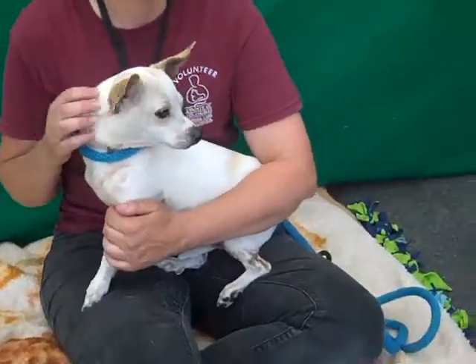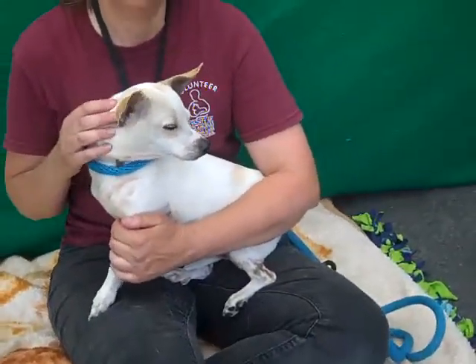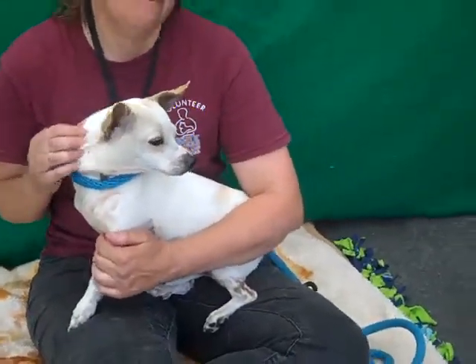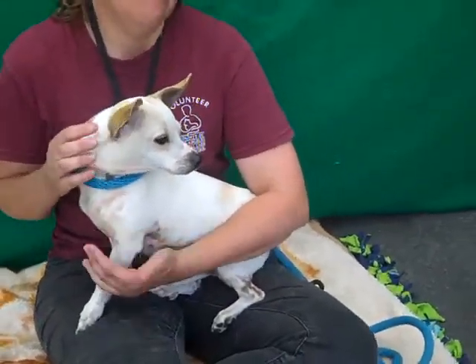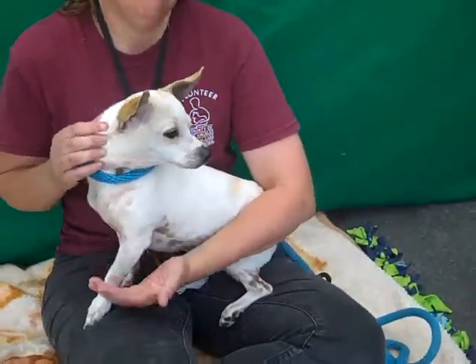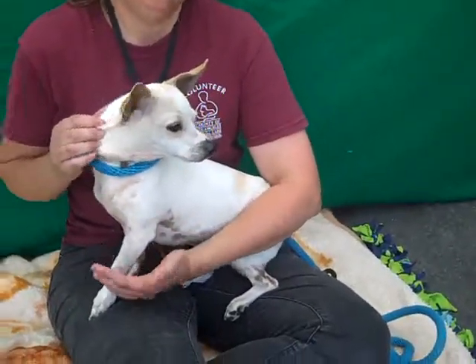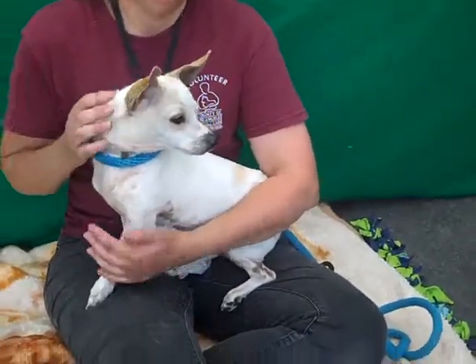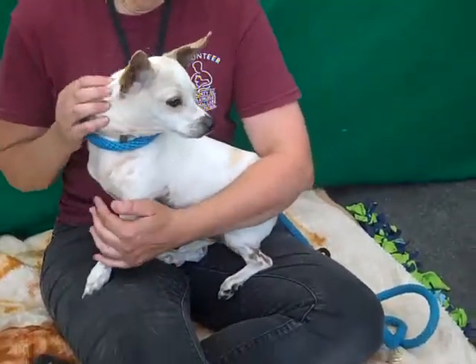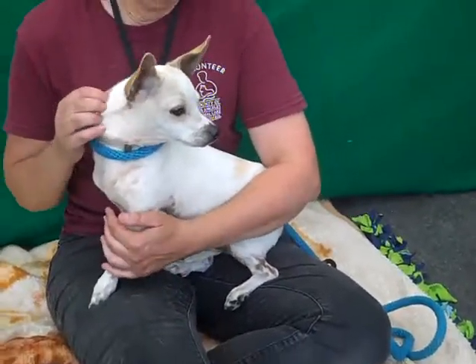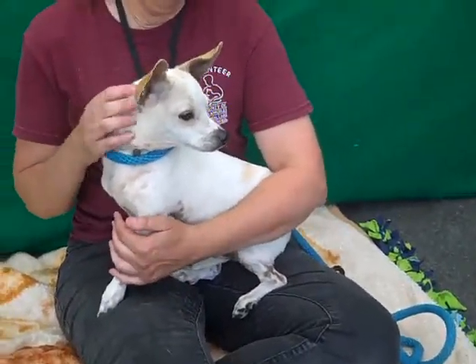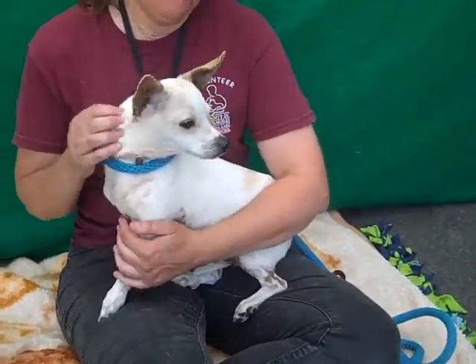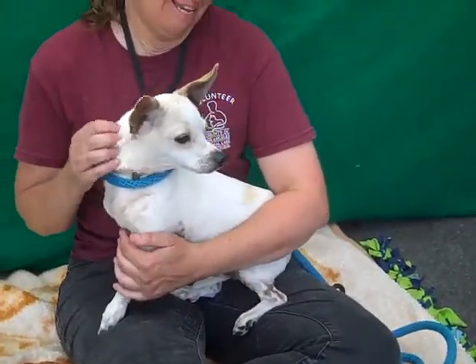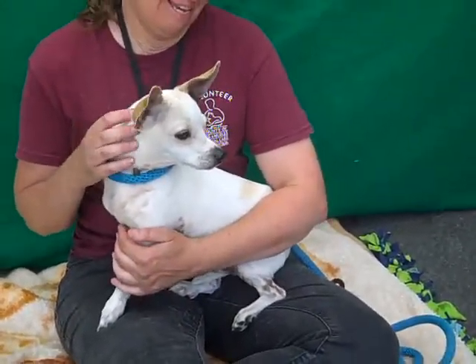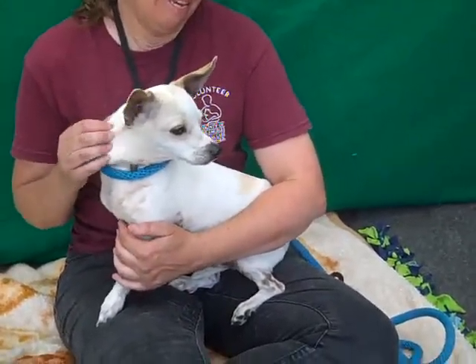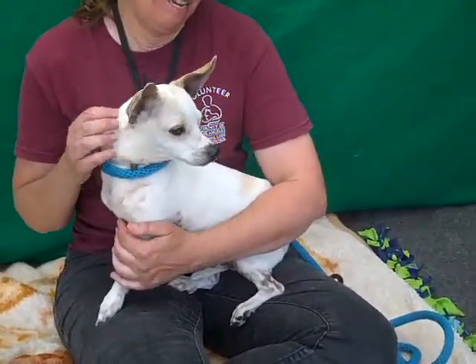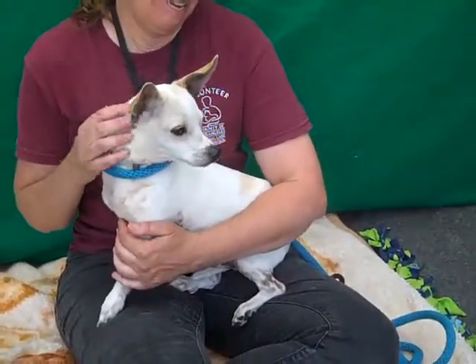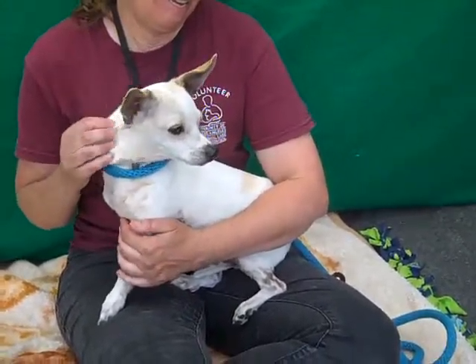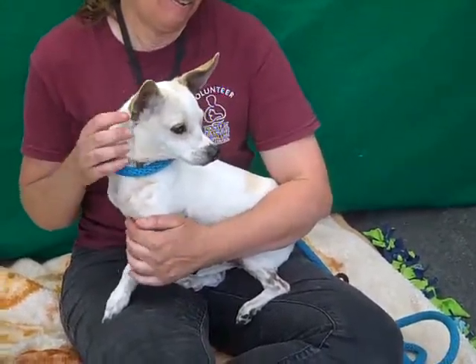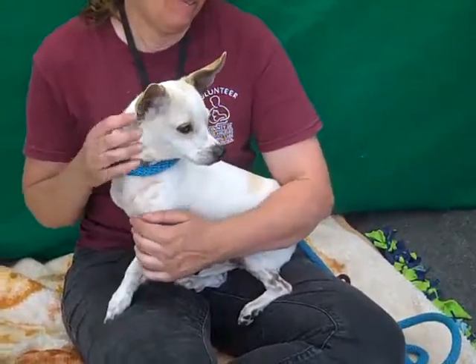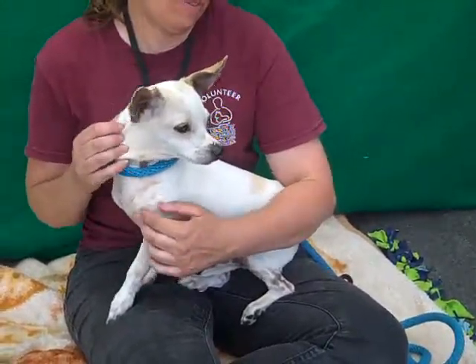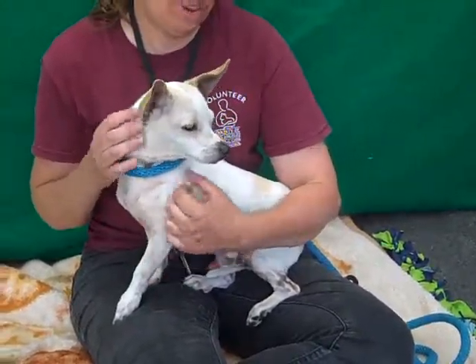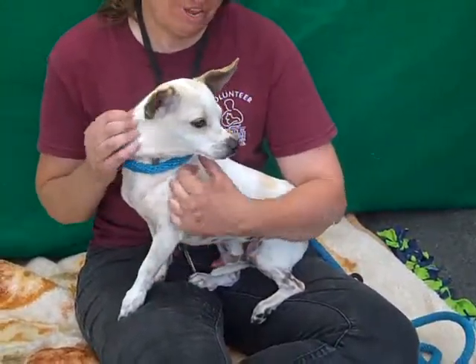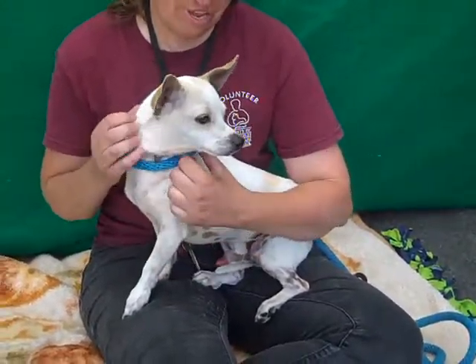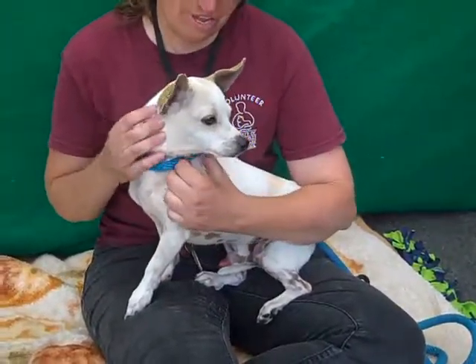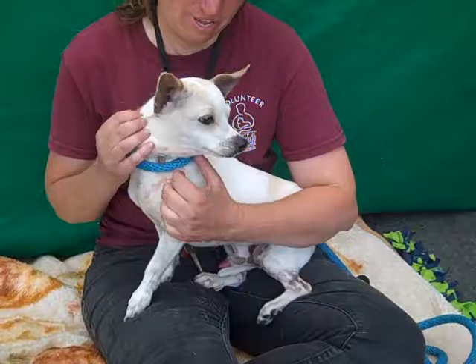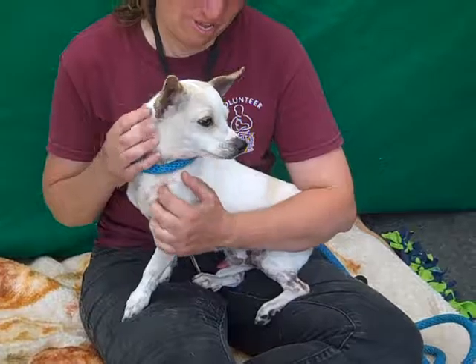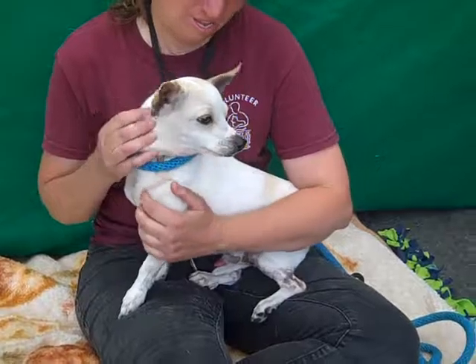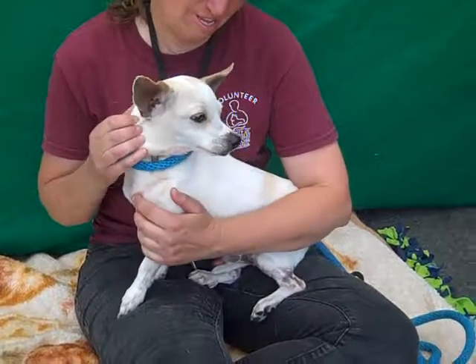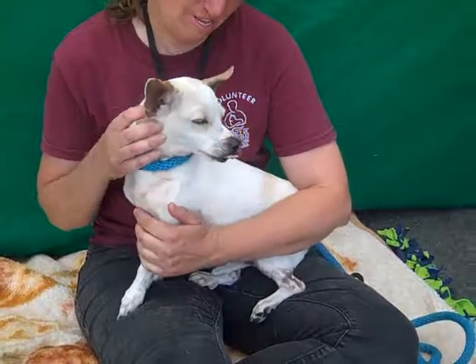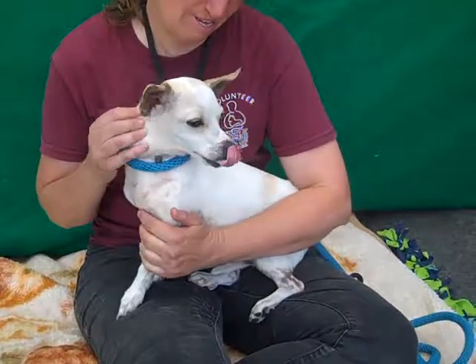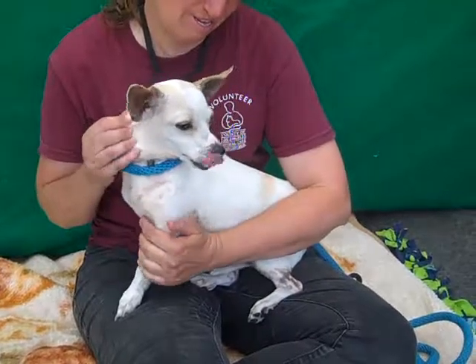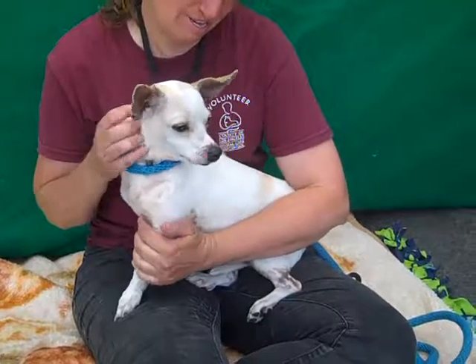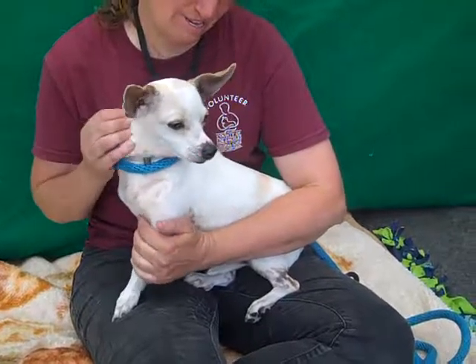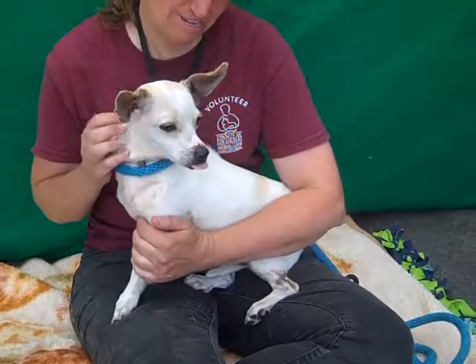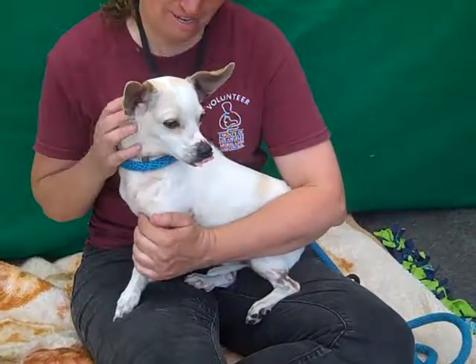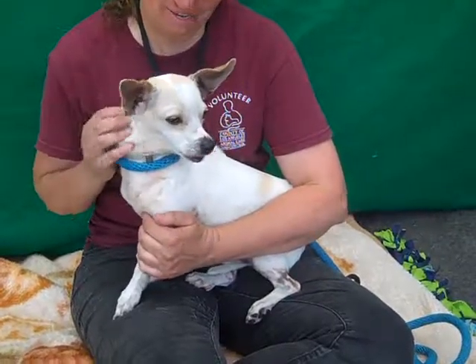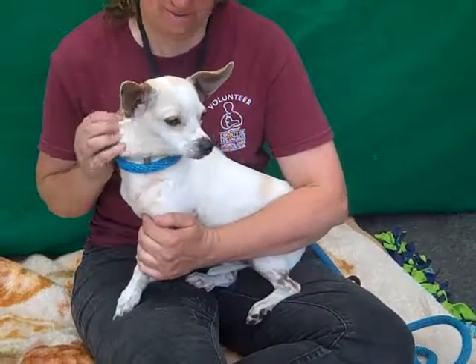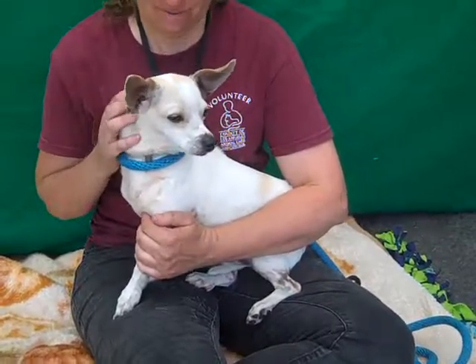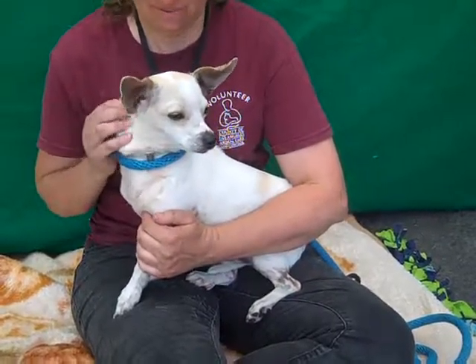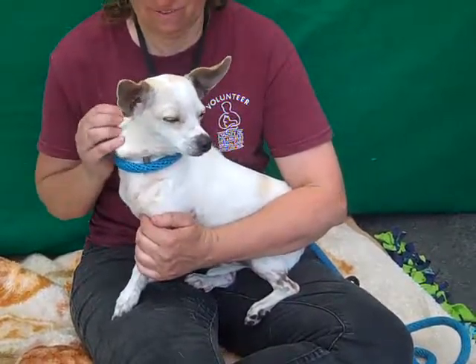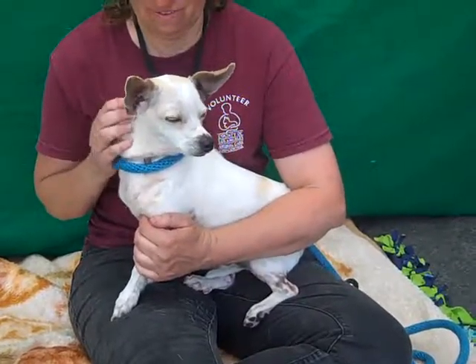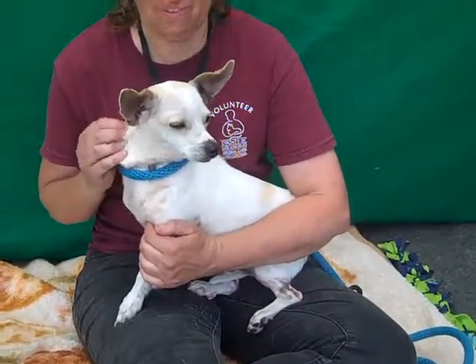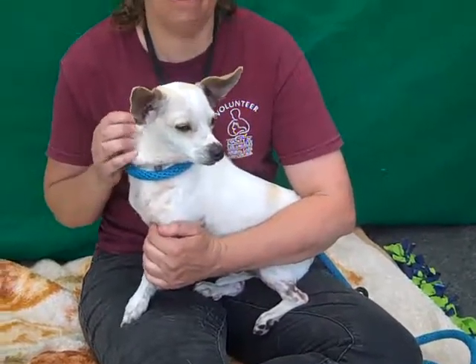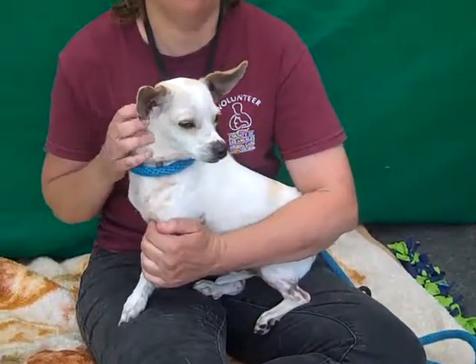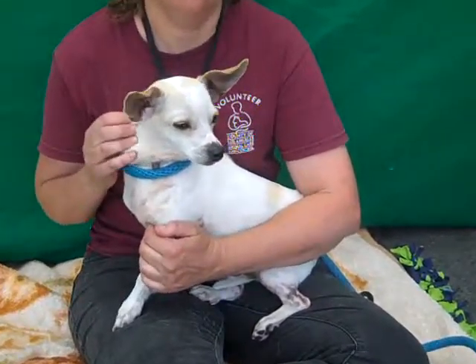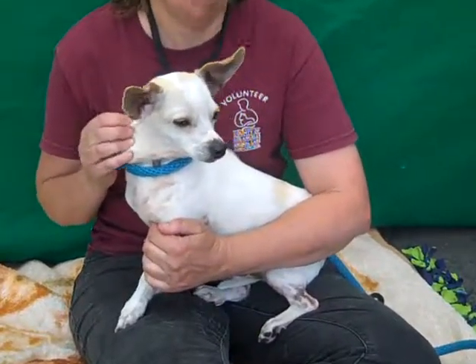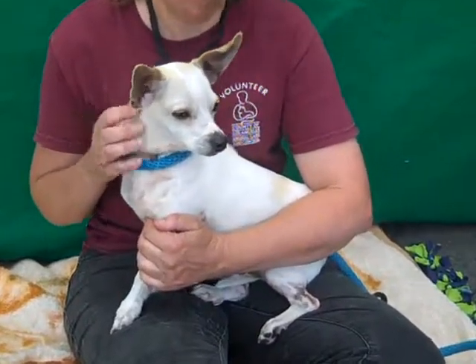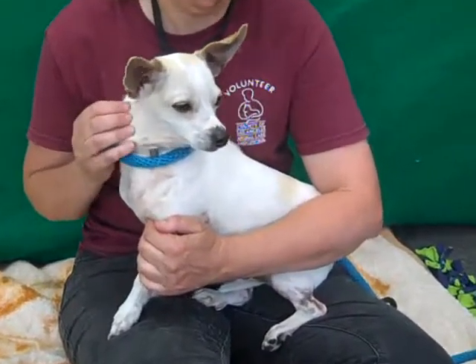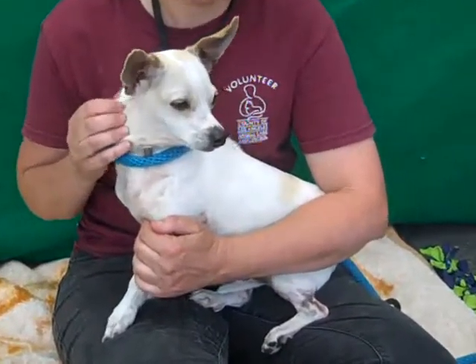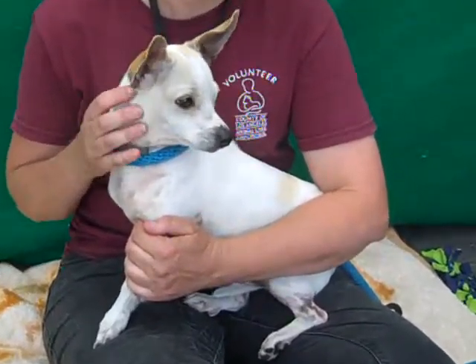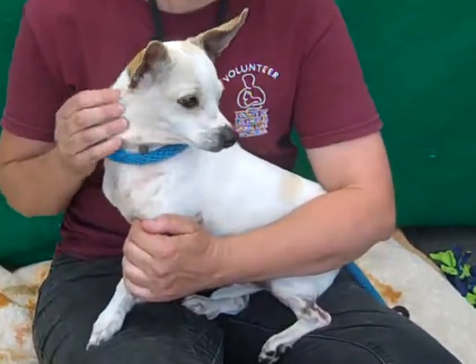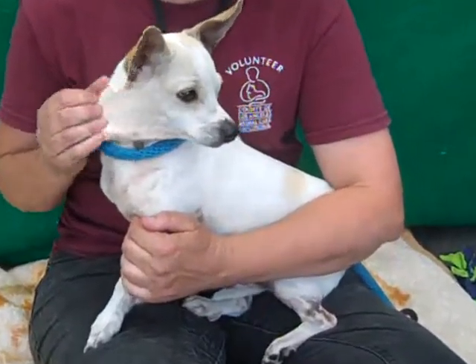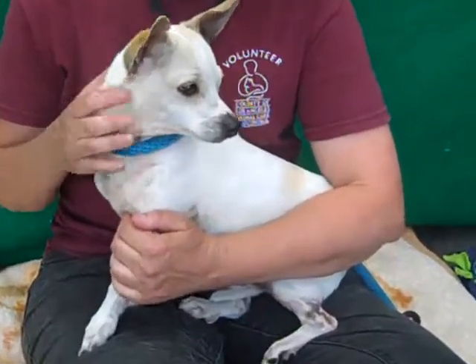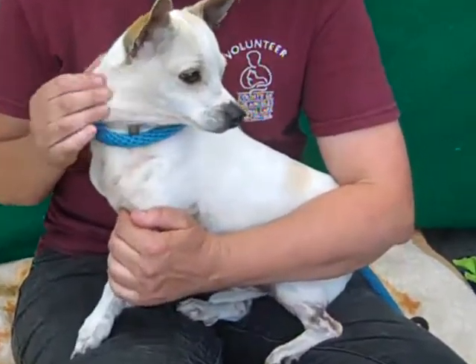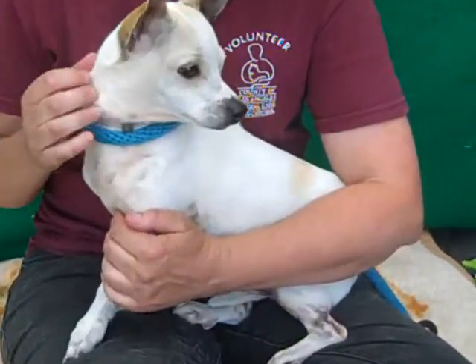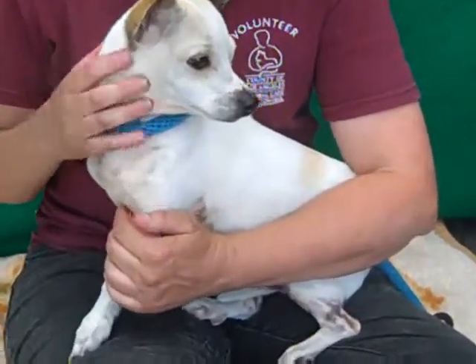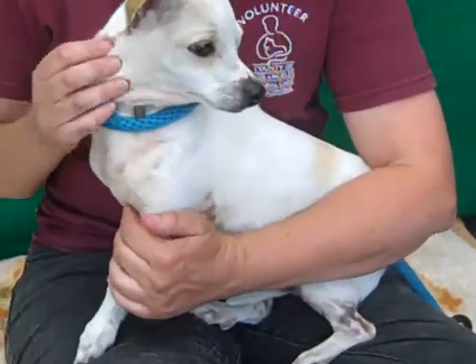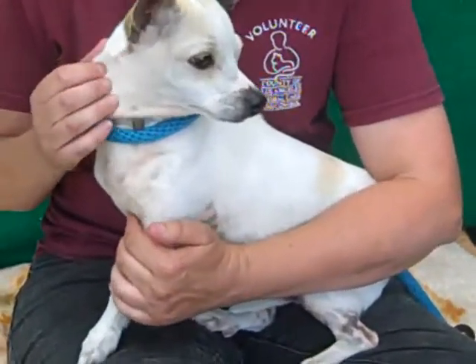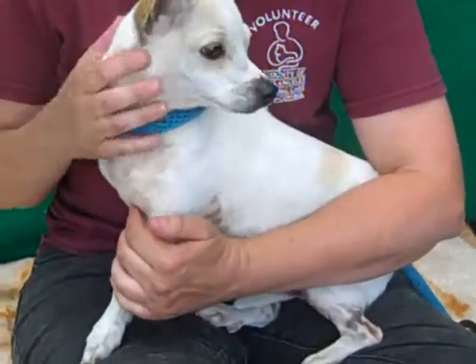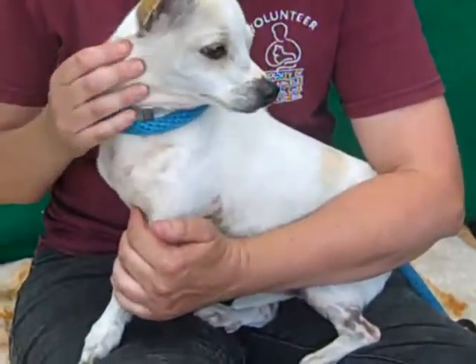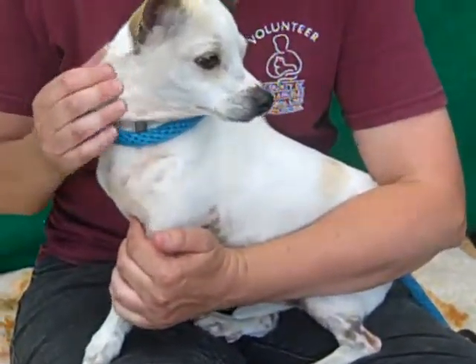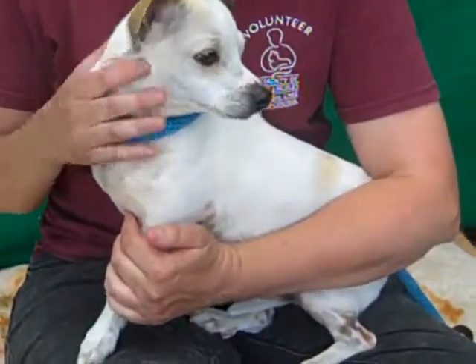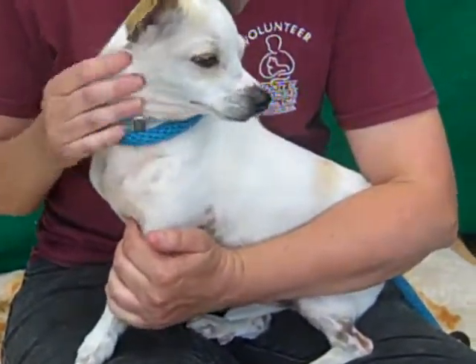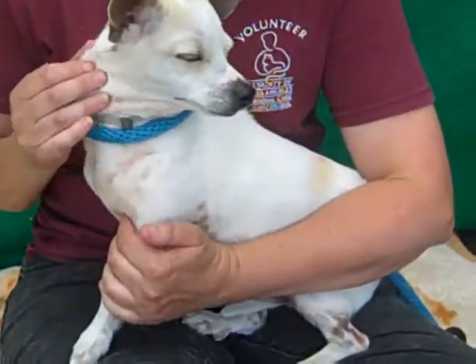We haven't had him out enough to know that yet, but he has lots of kennel mates, so we know he gets along with the pack, and that's nice.